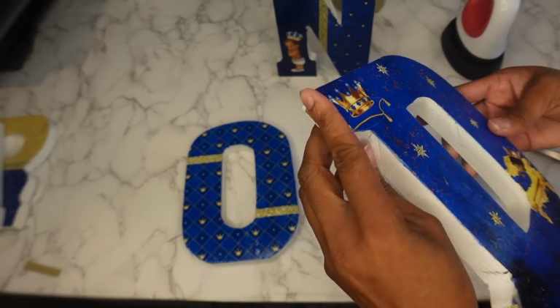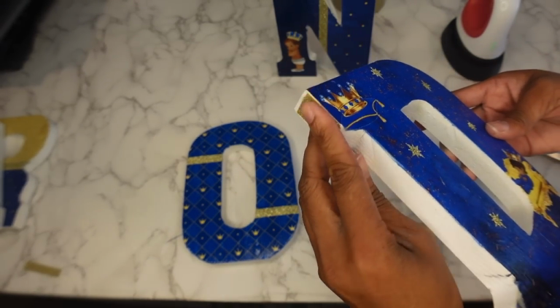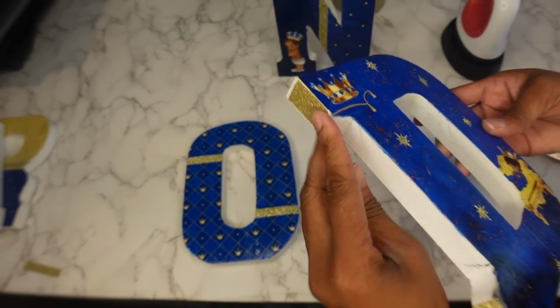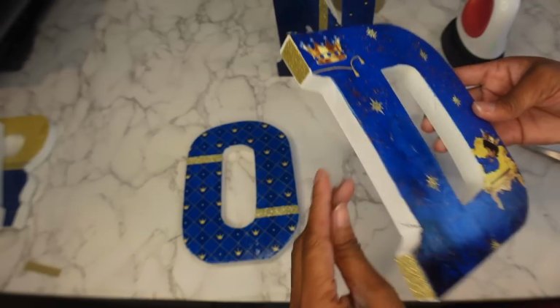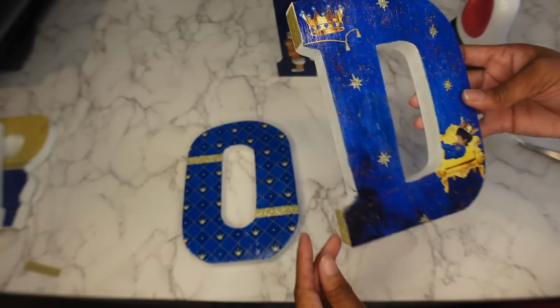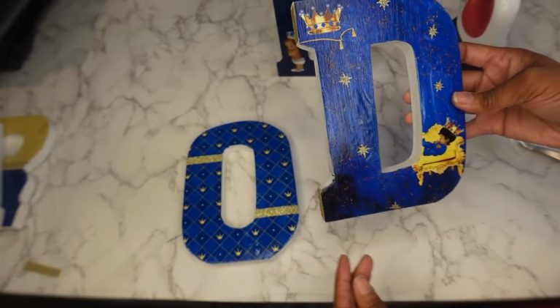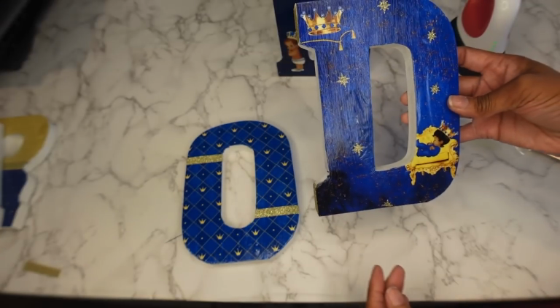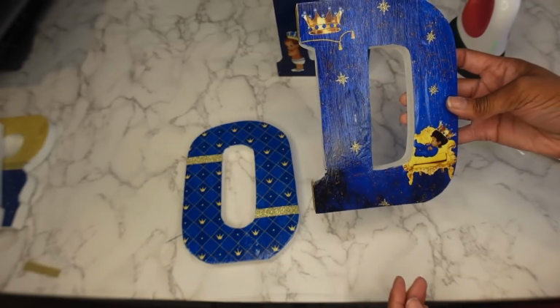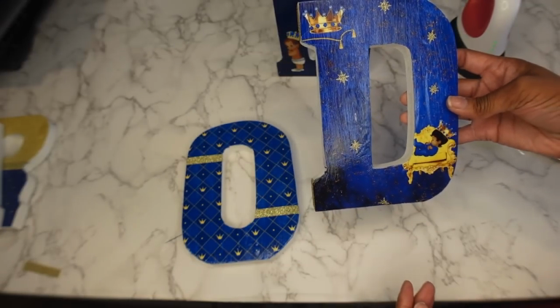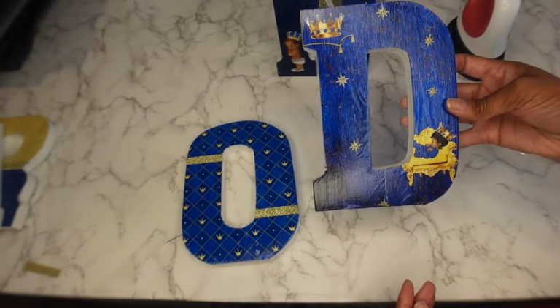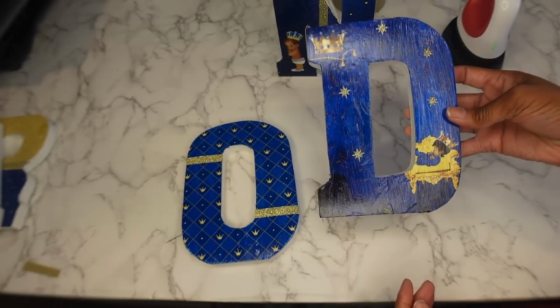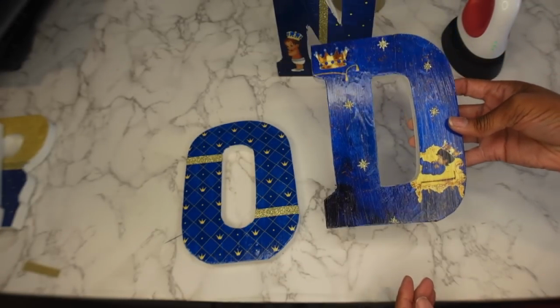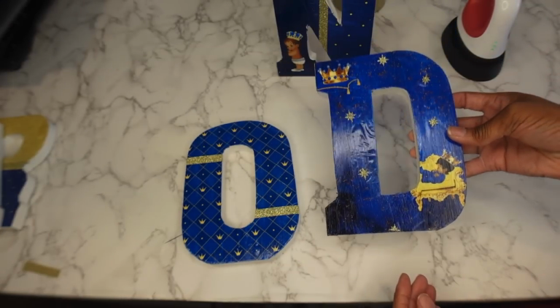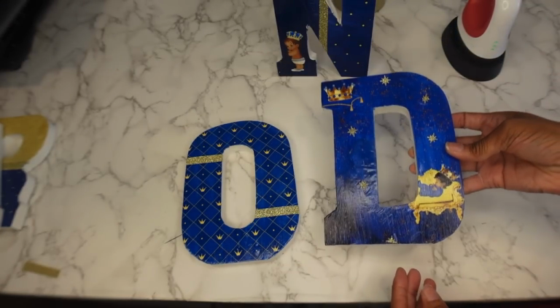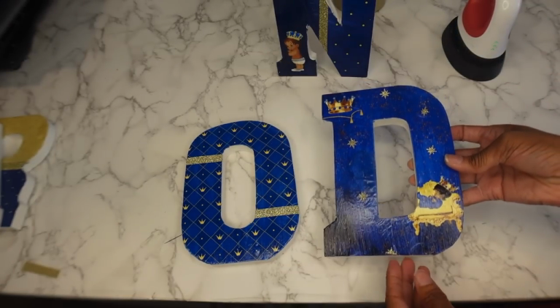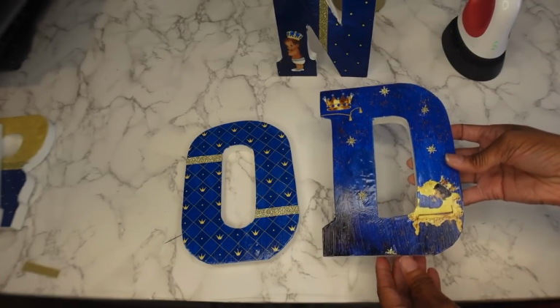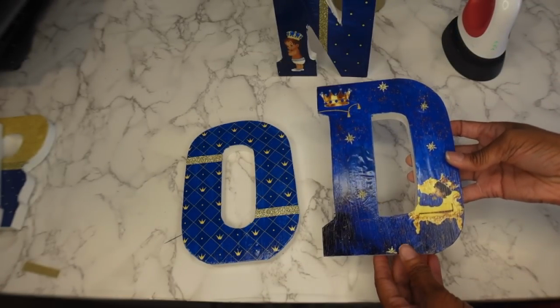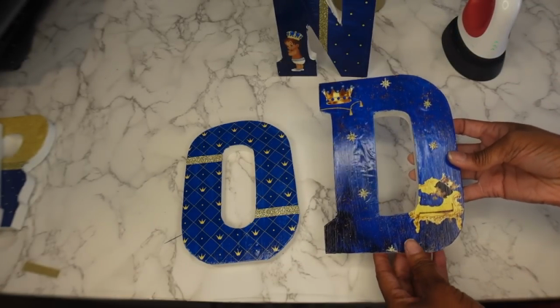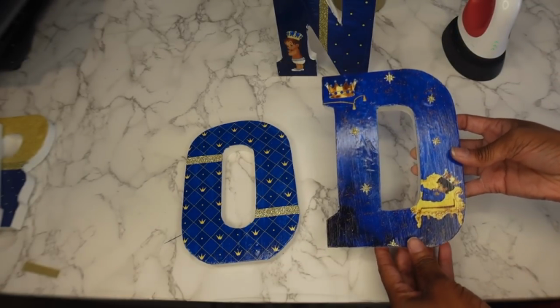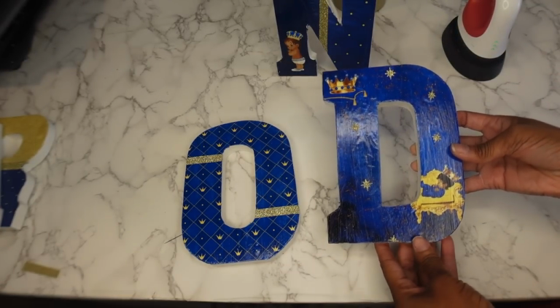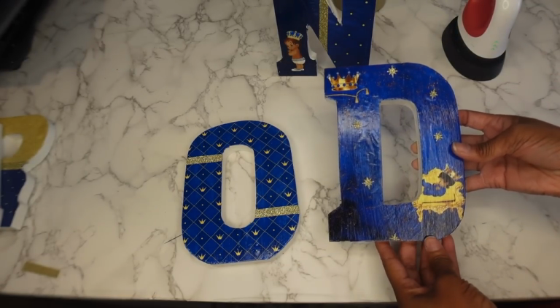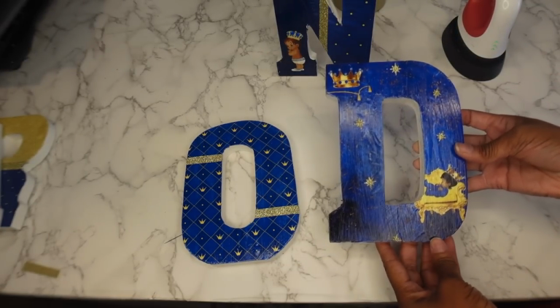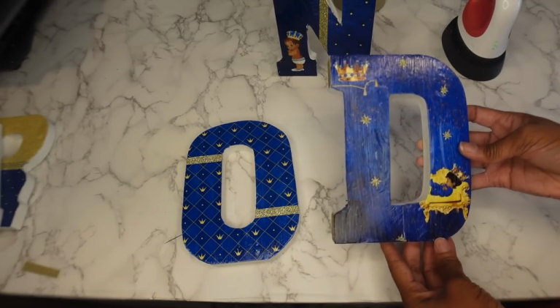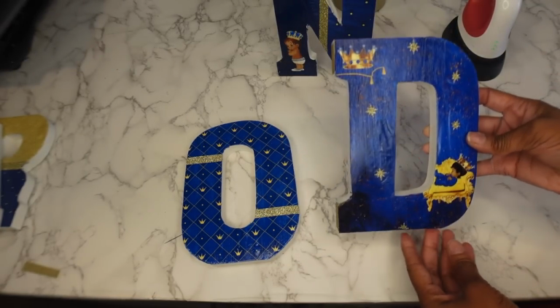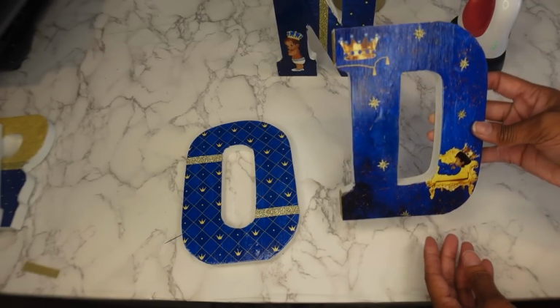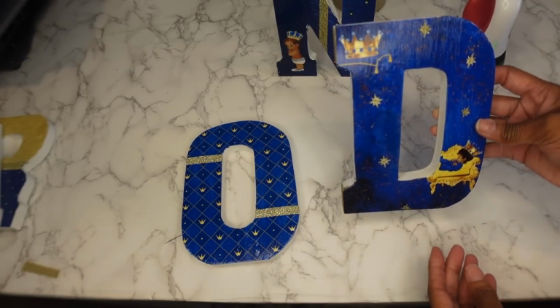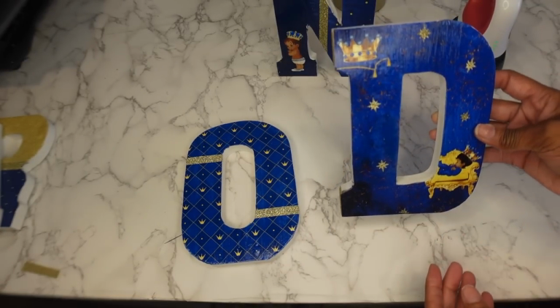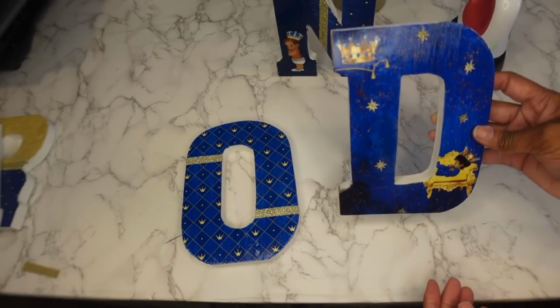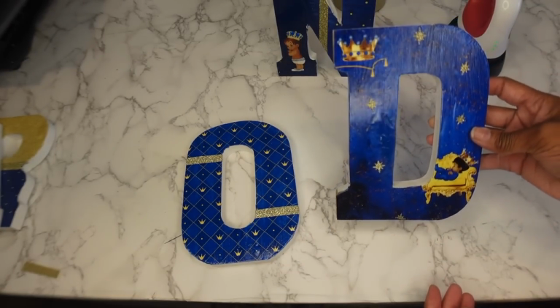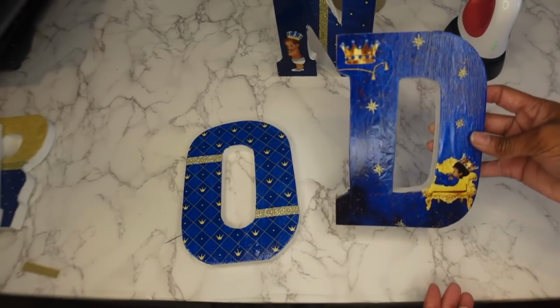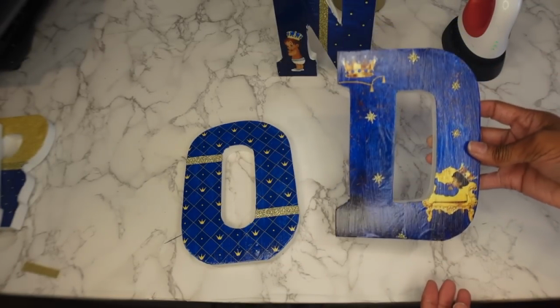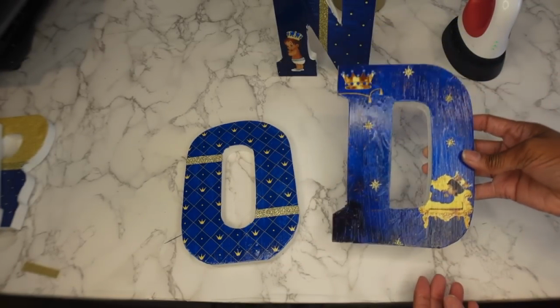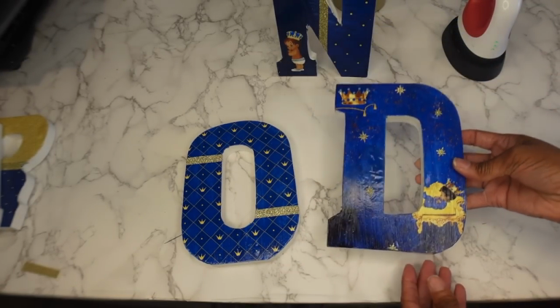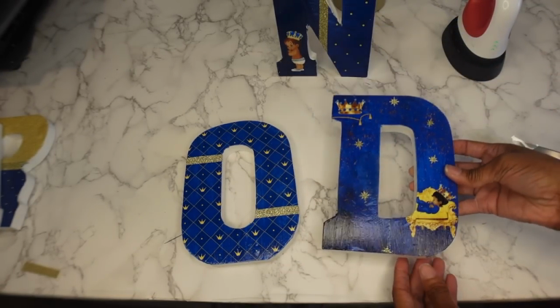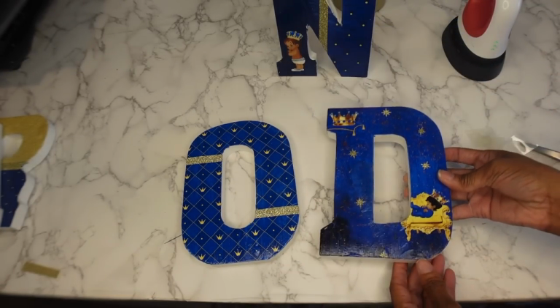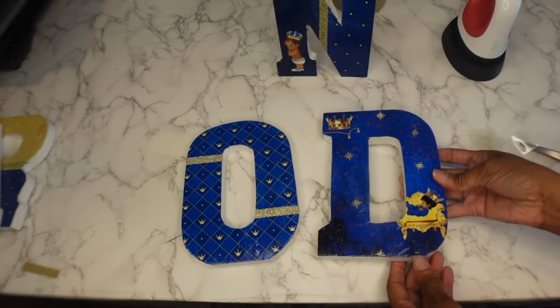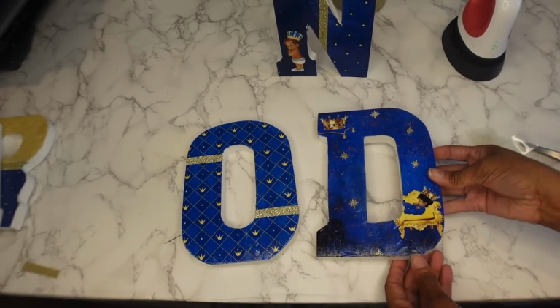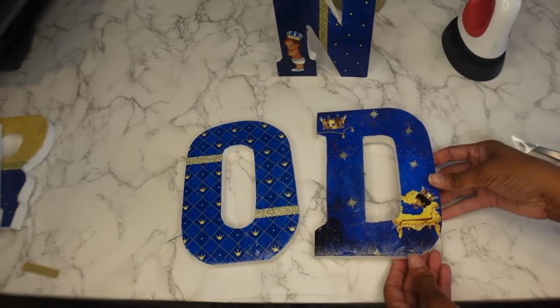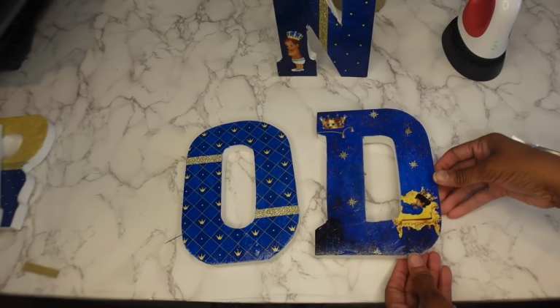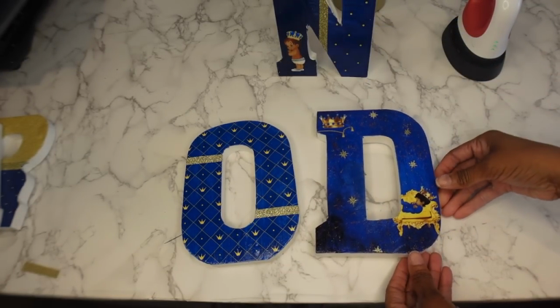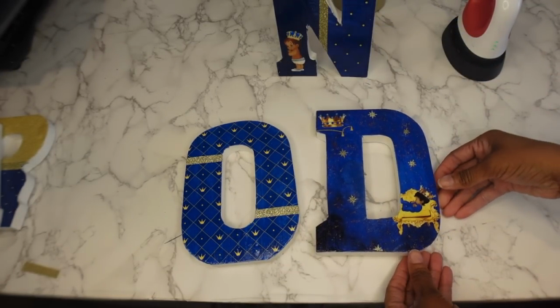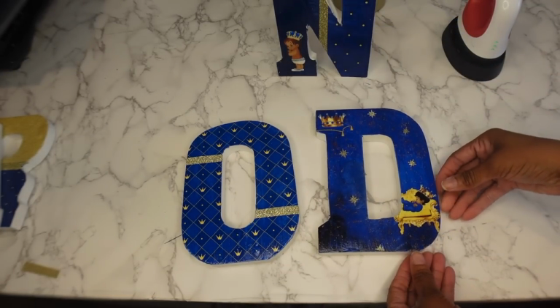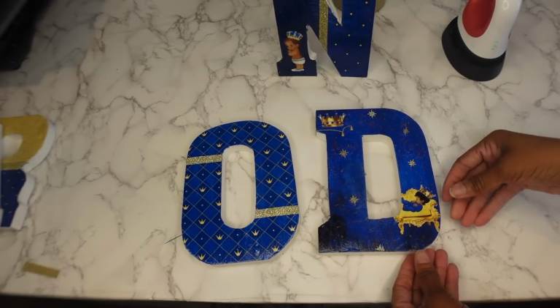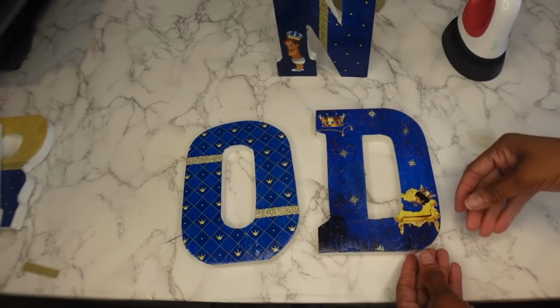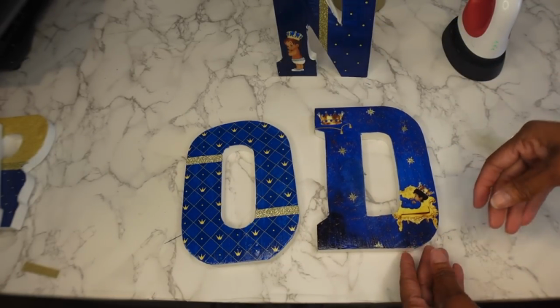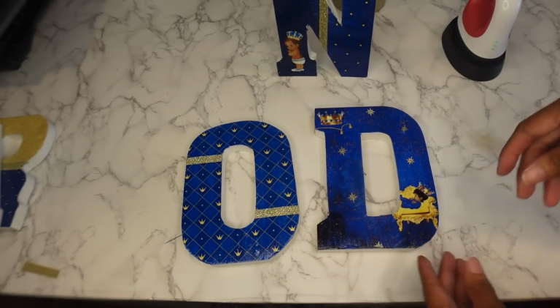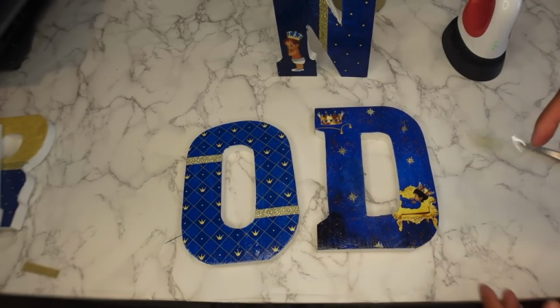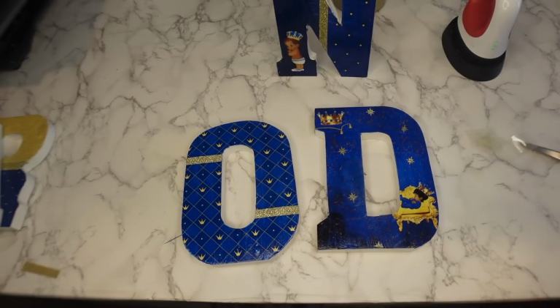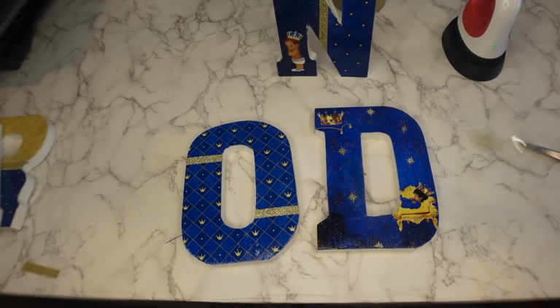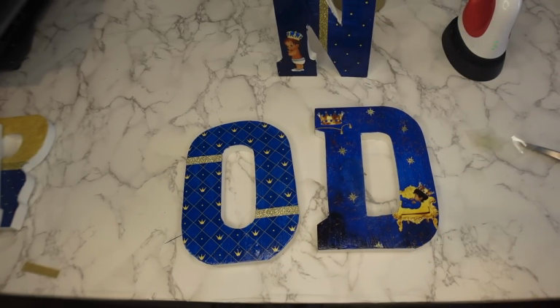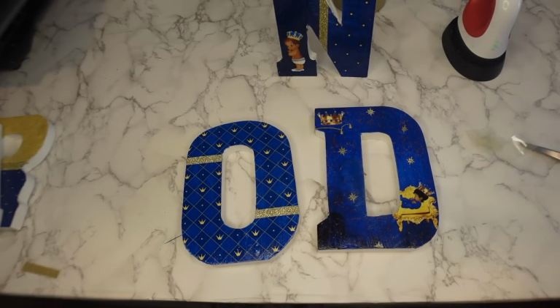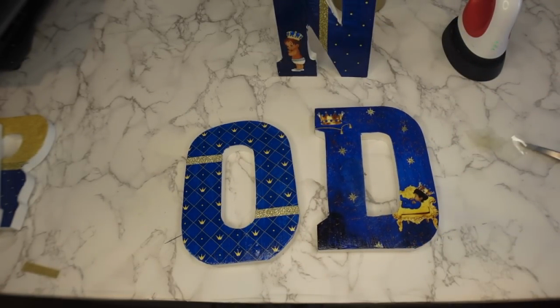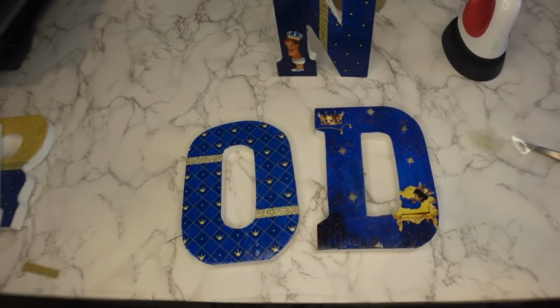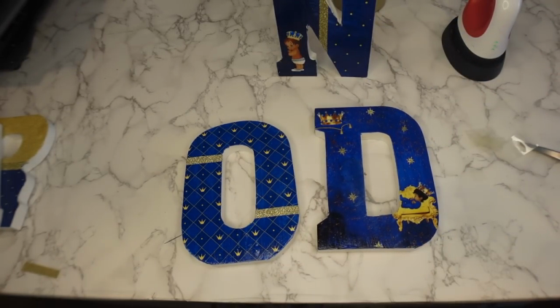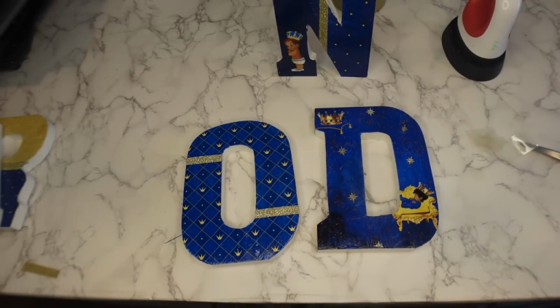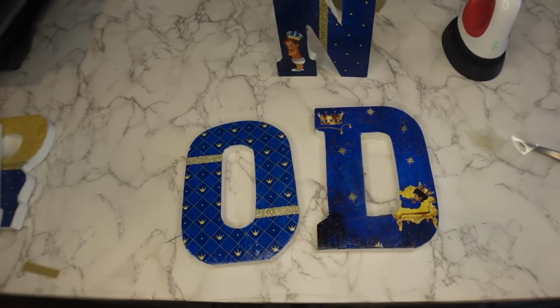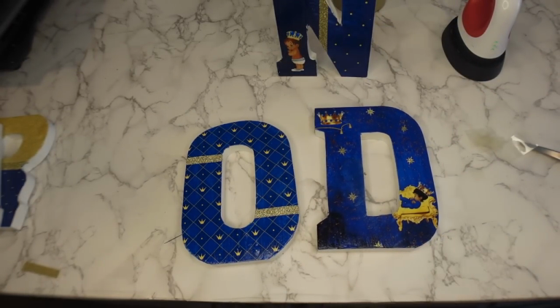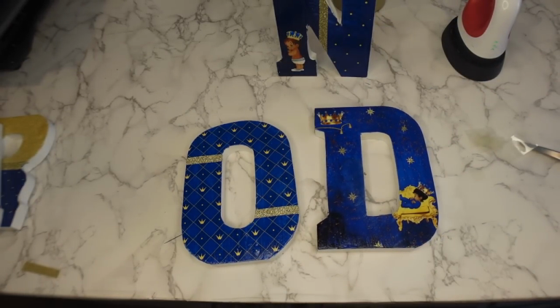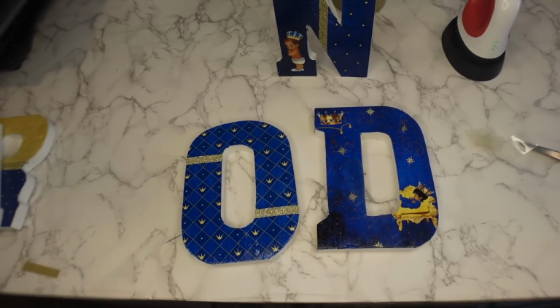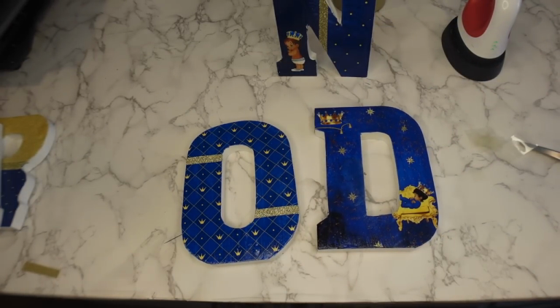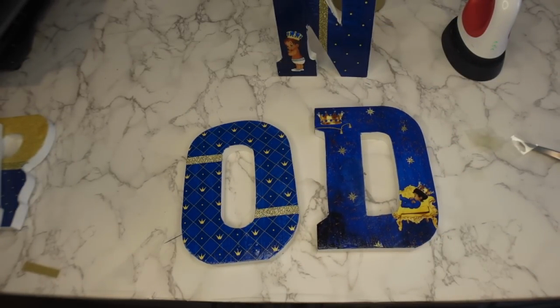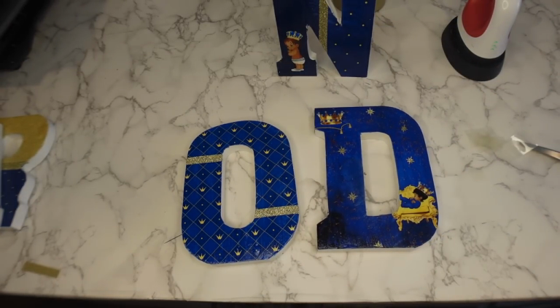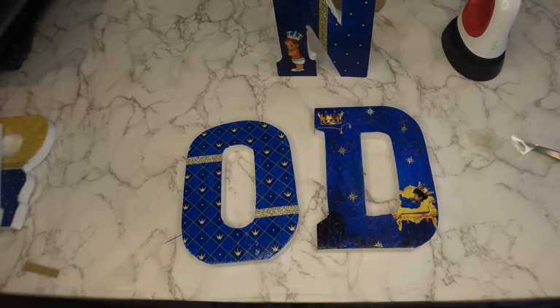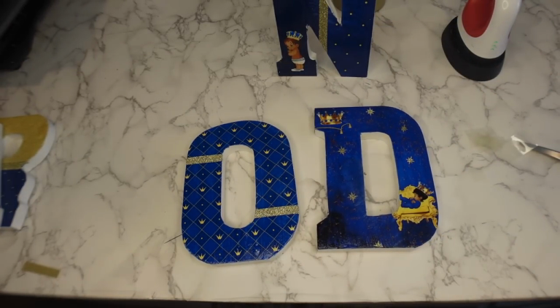So I'm going to show you the big reveal — the final reveal for everything. Everything is finished so you can see all the letters up close.